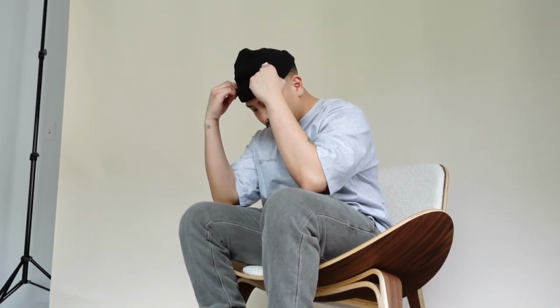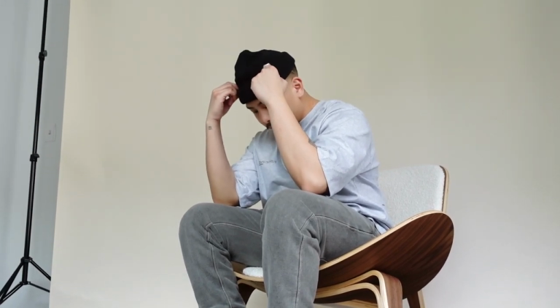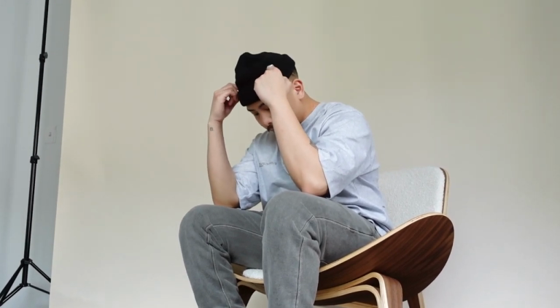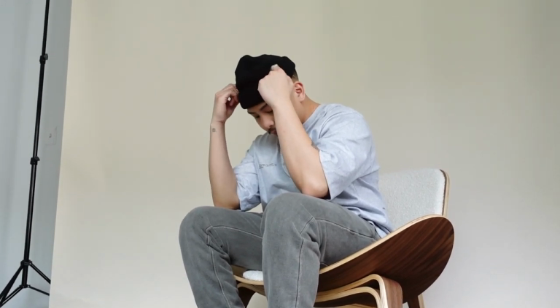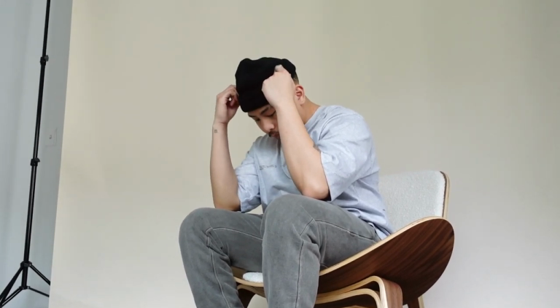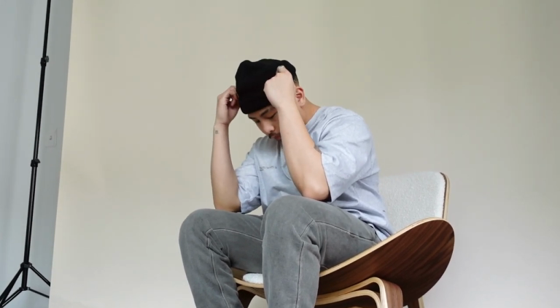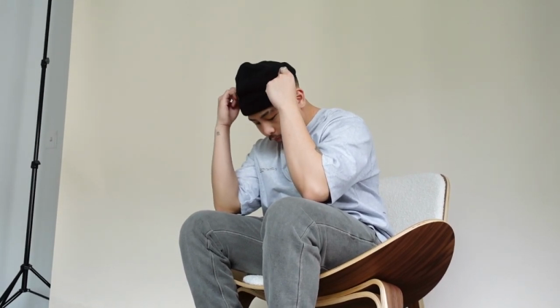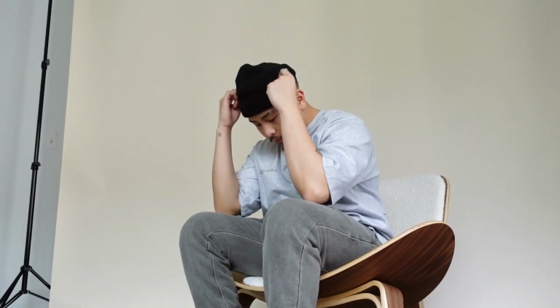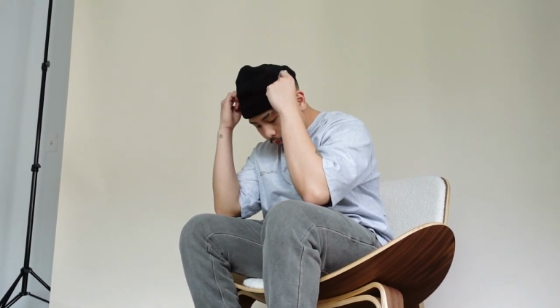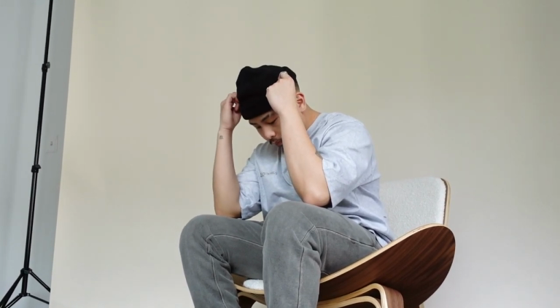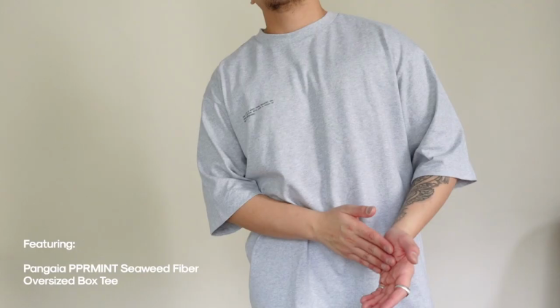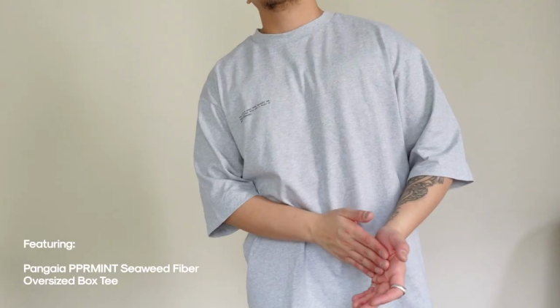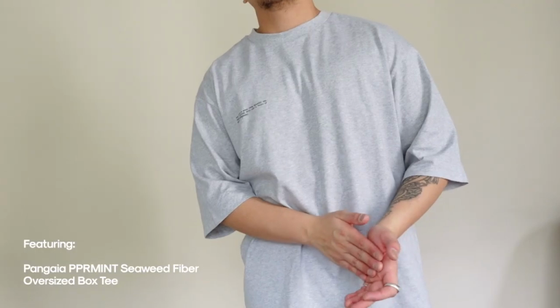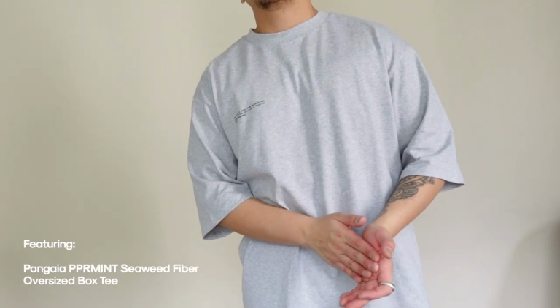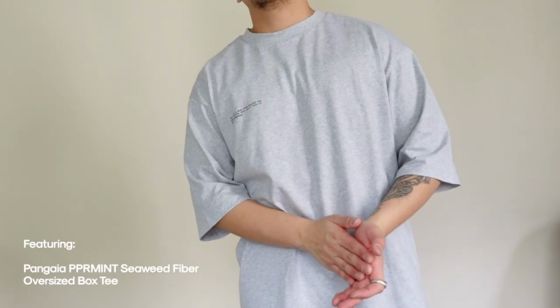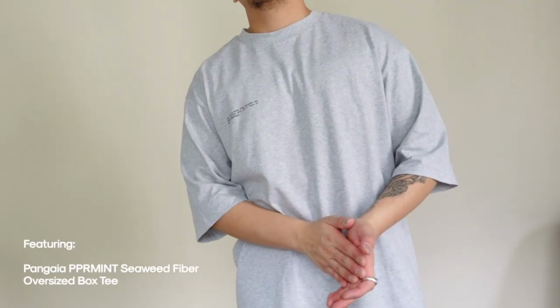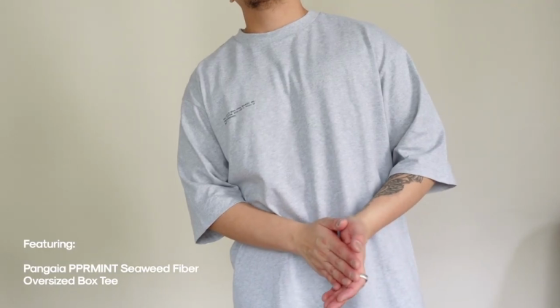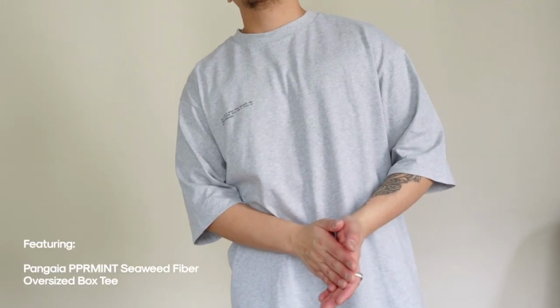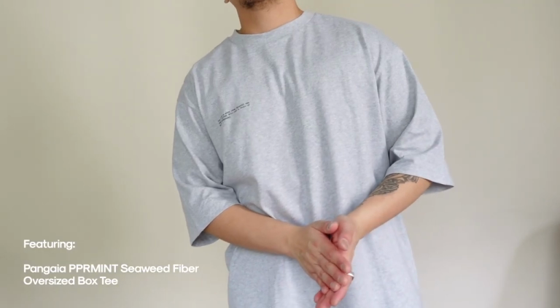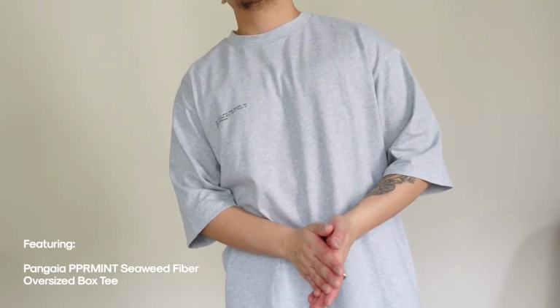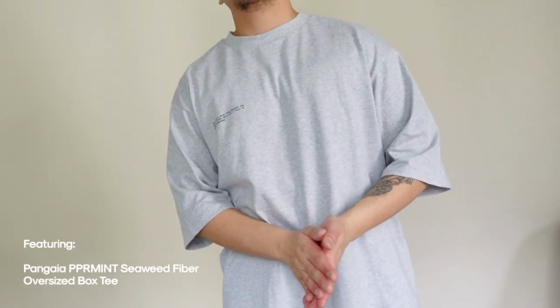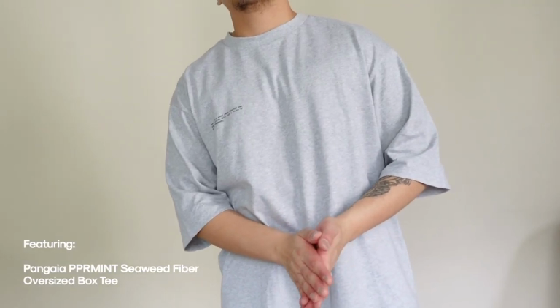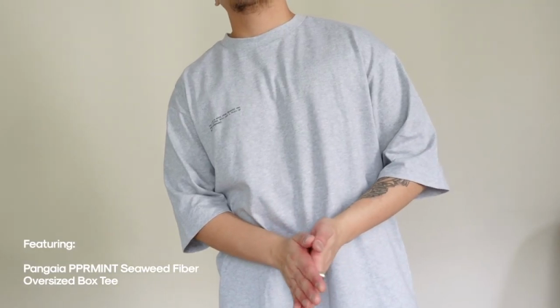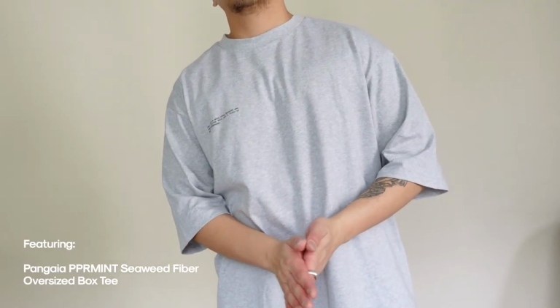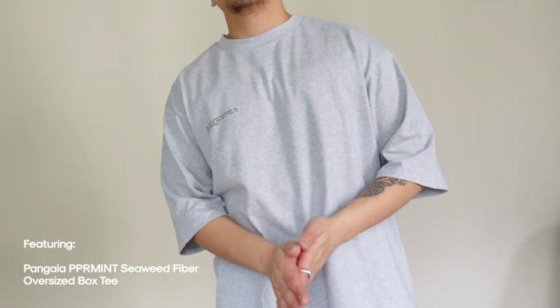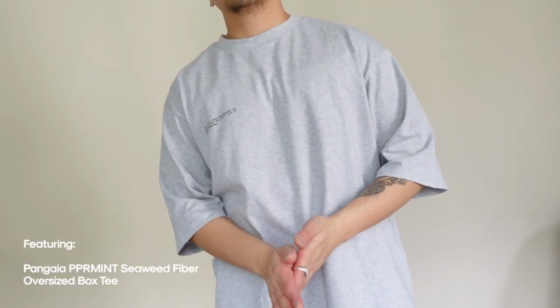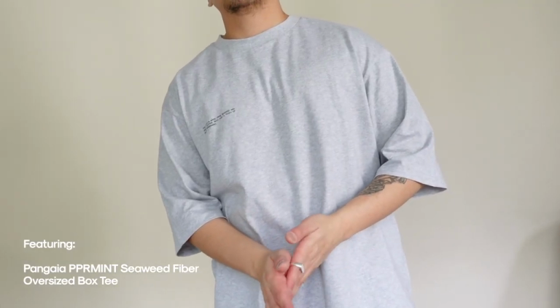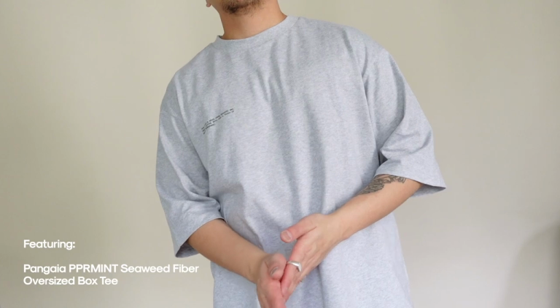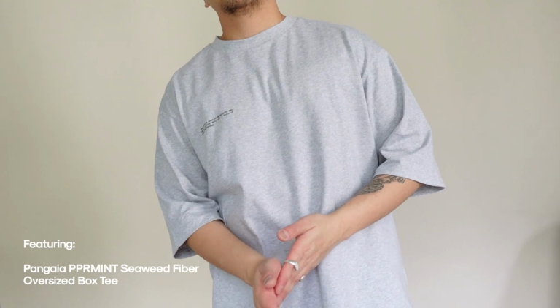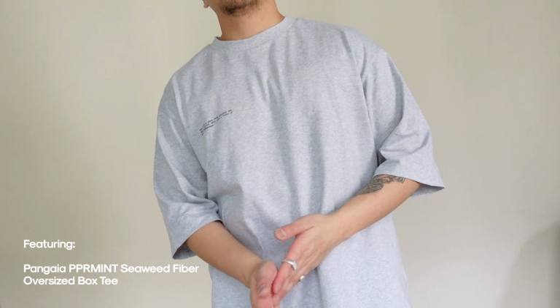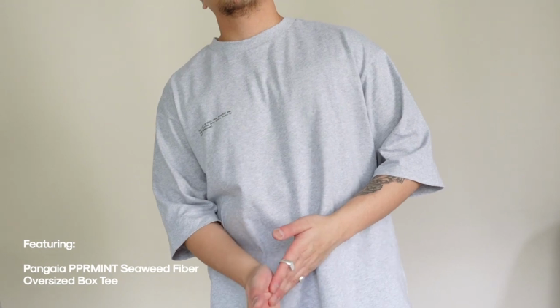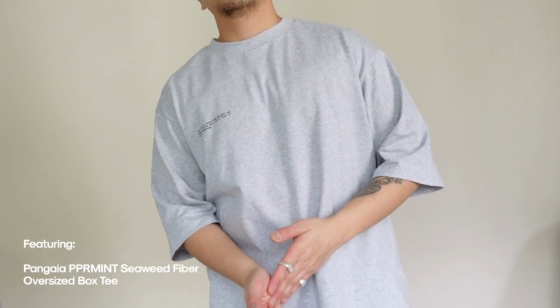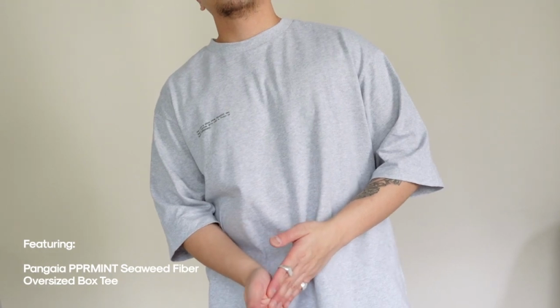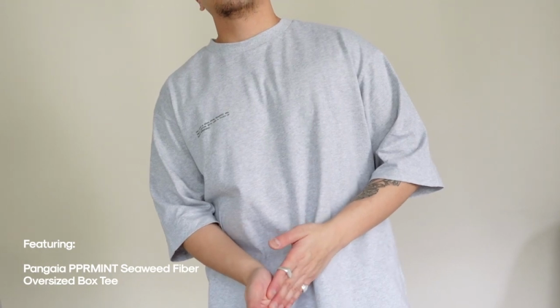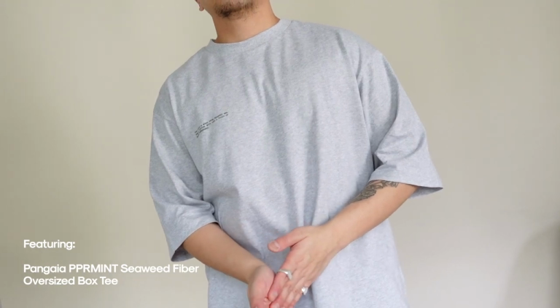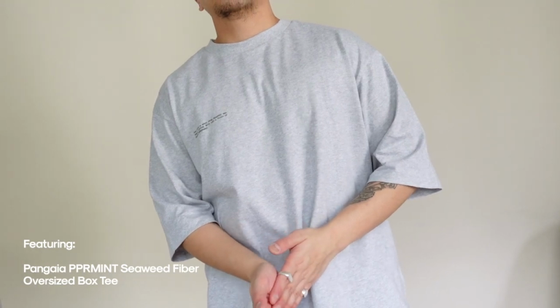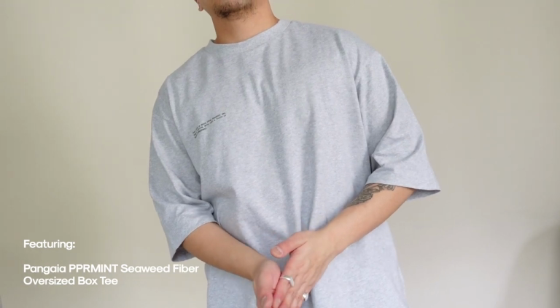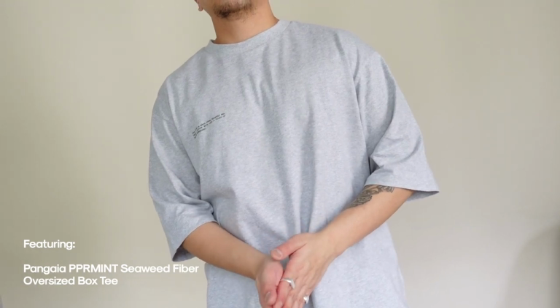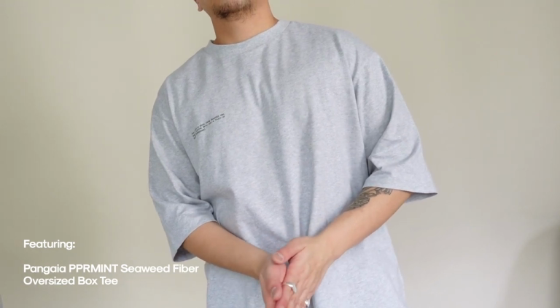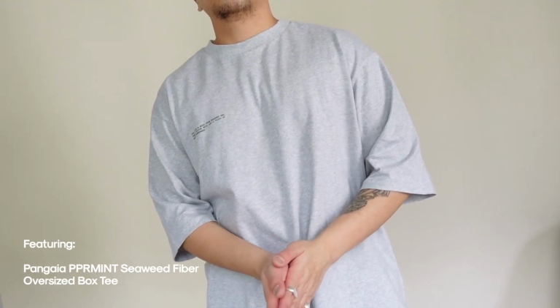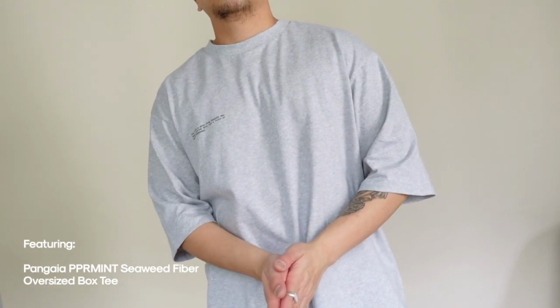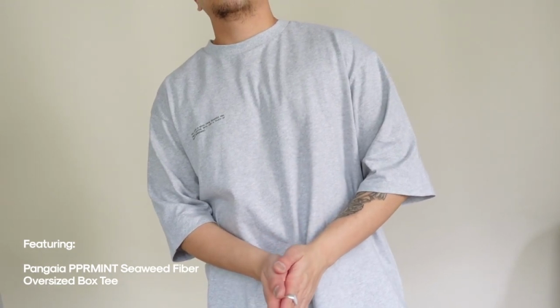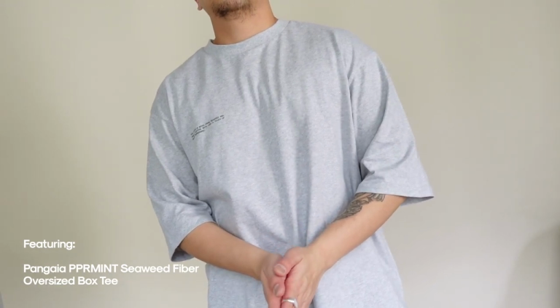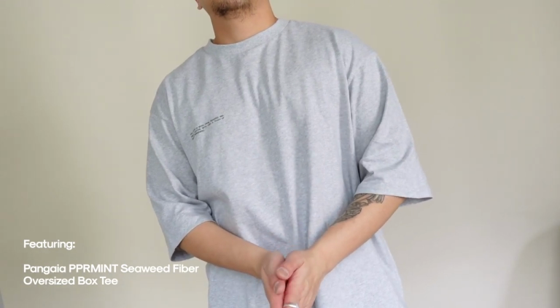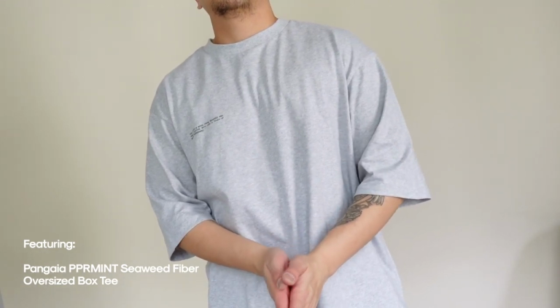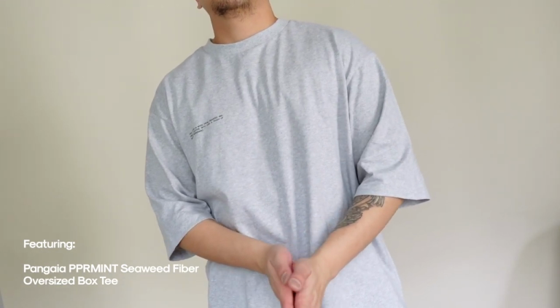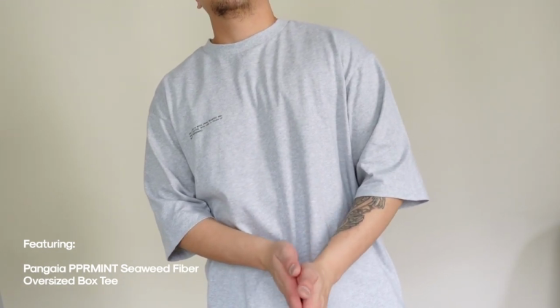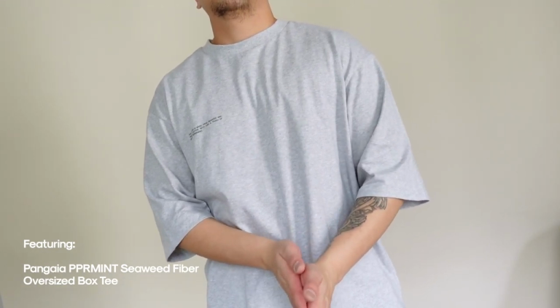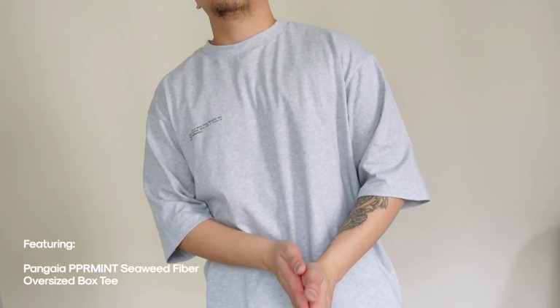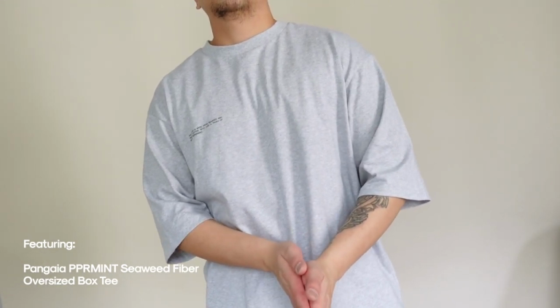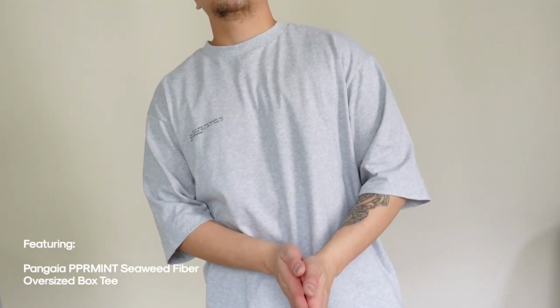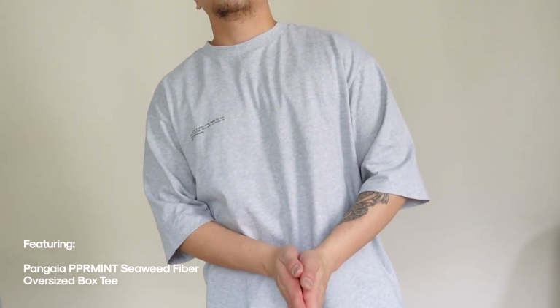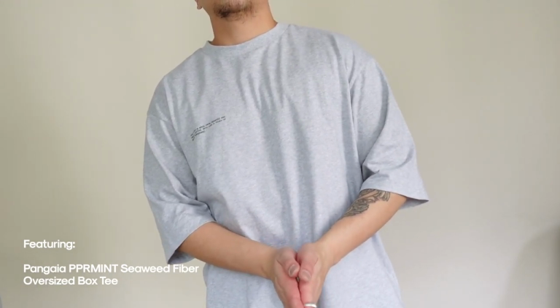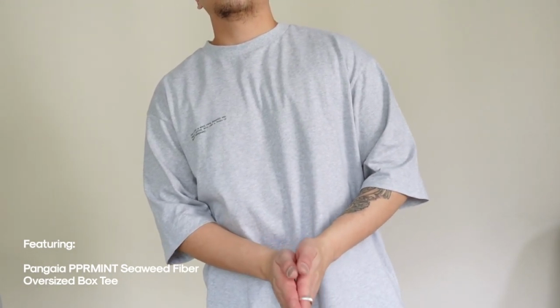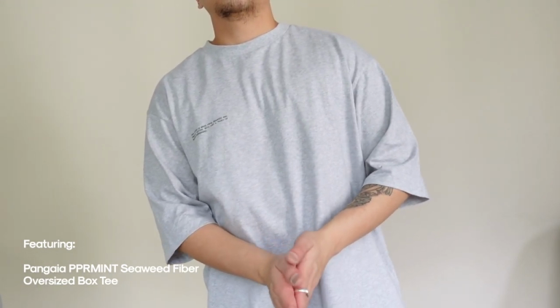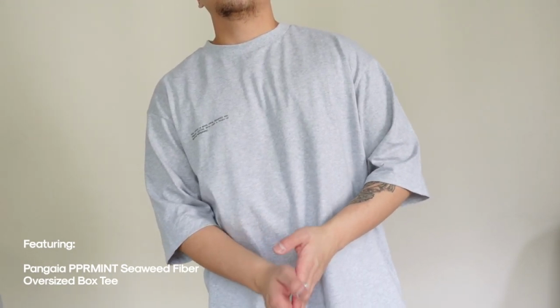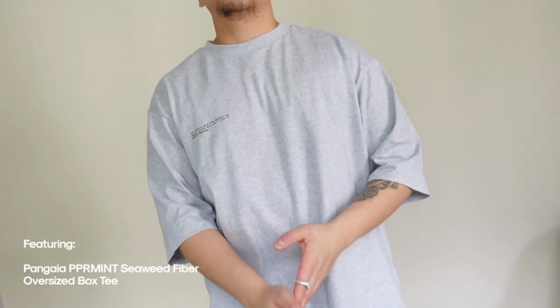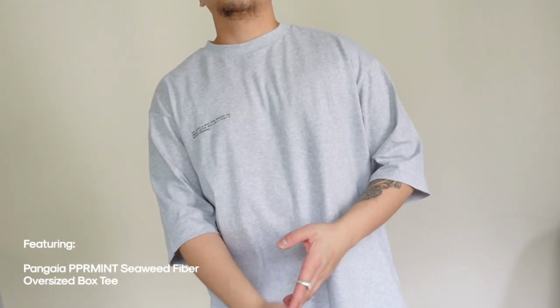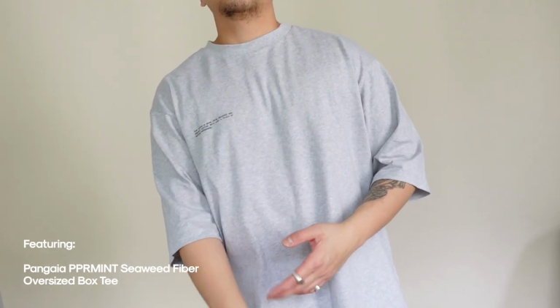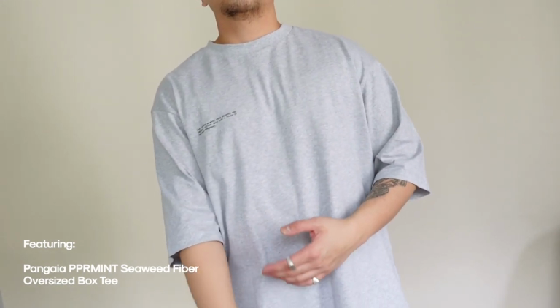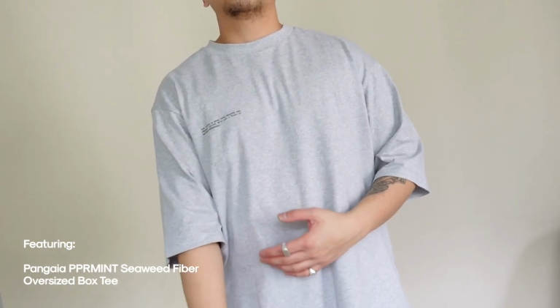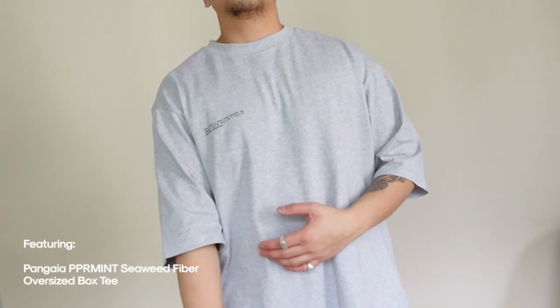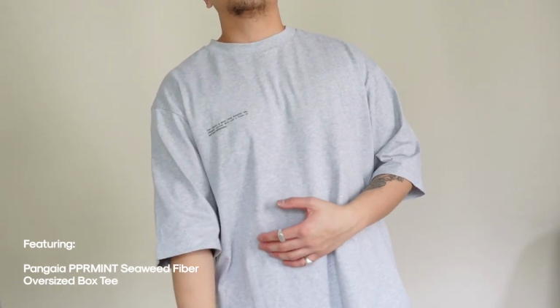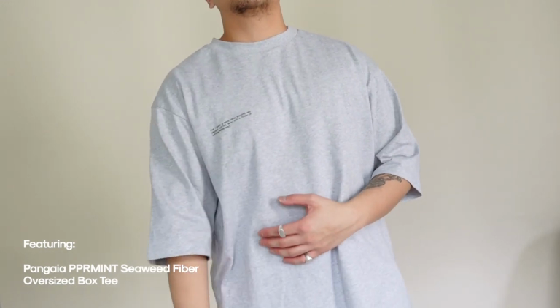This outfit definitely has a ton of layers, but as you can see you can add and take away pieces as you see fit.